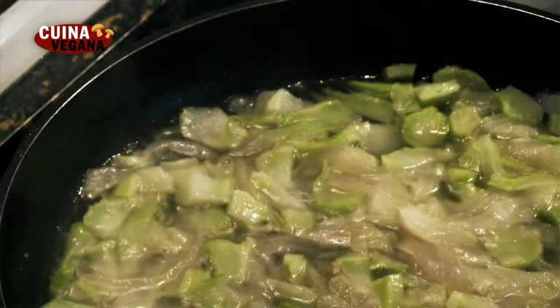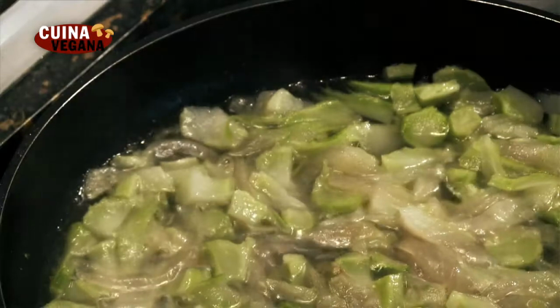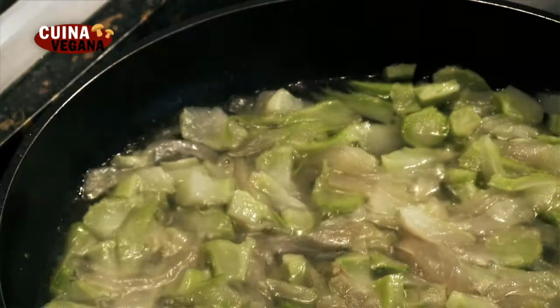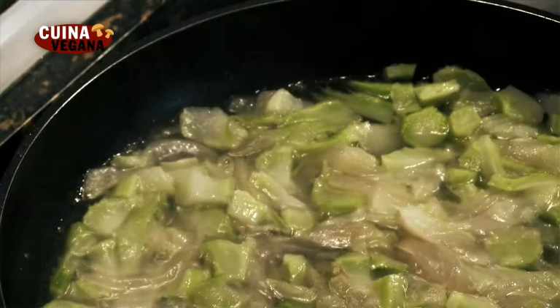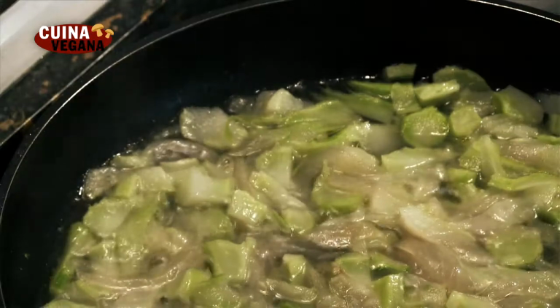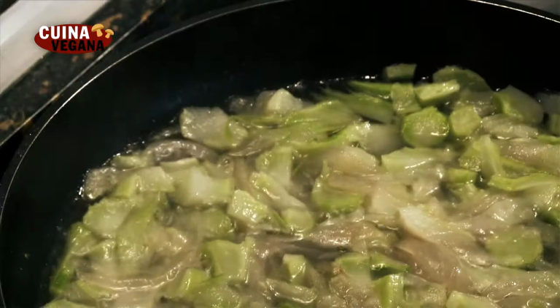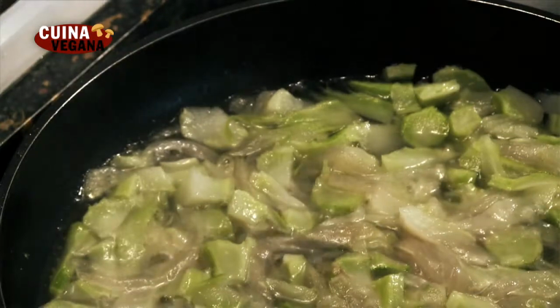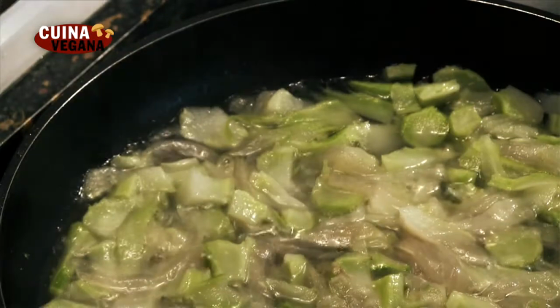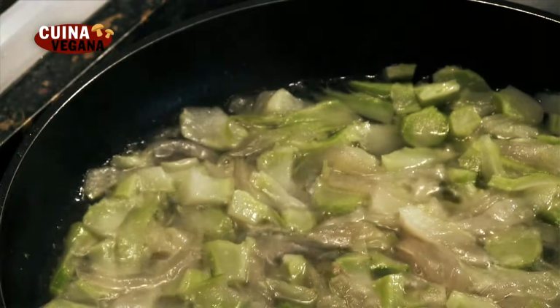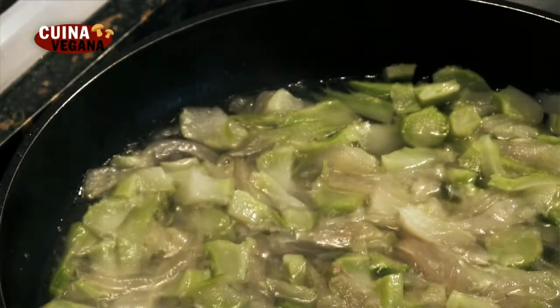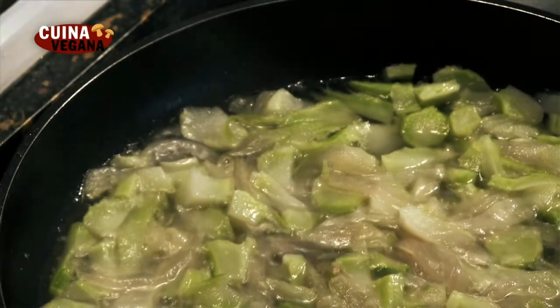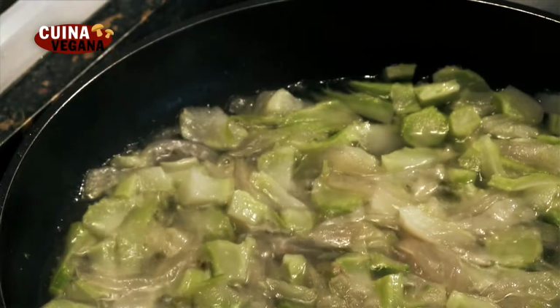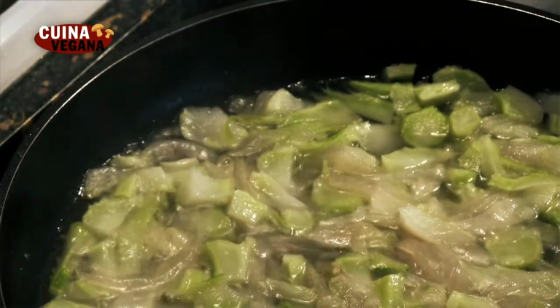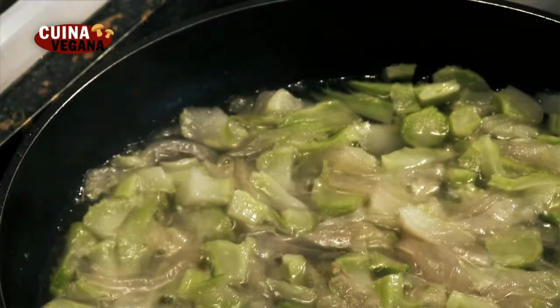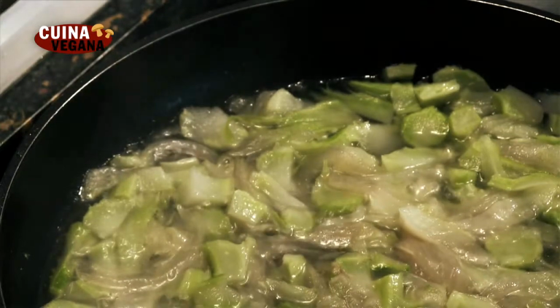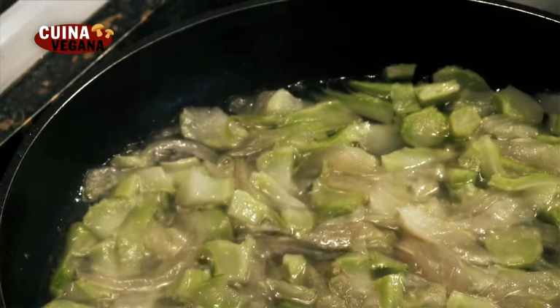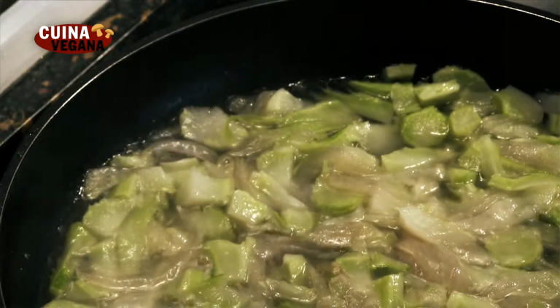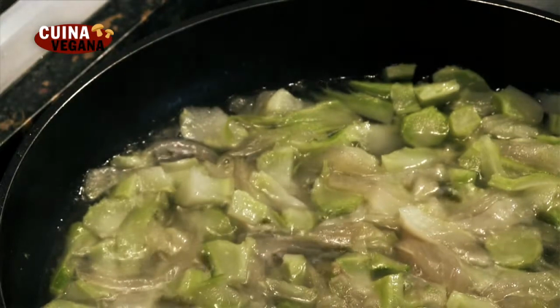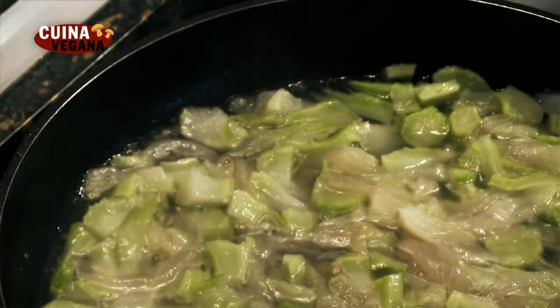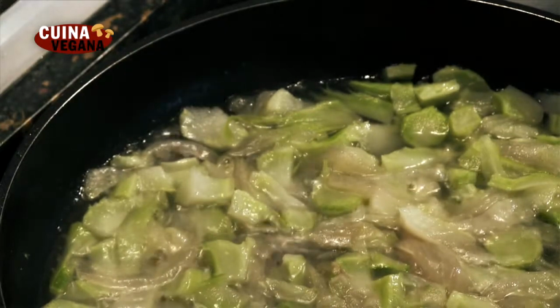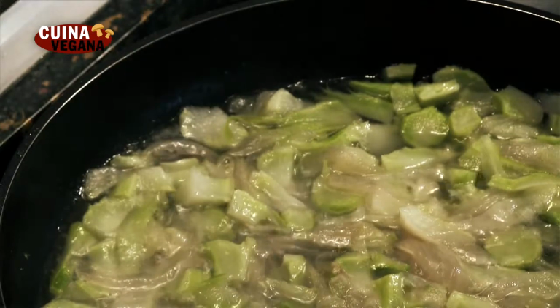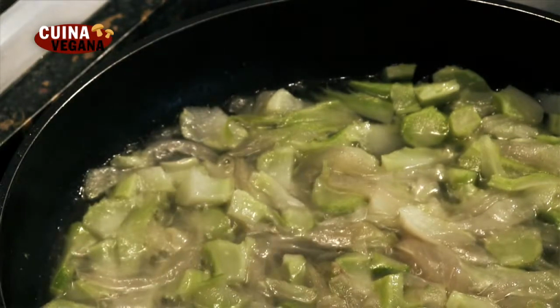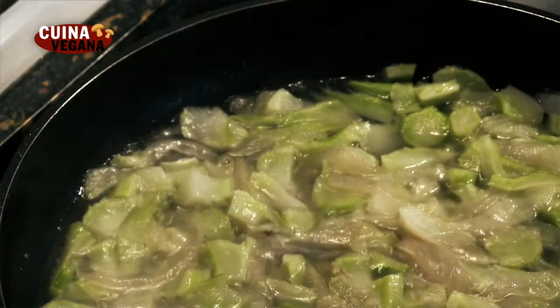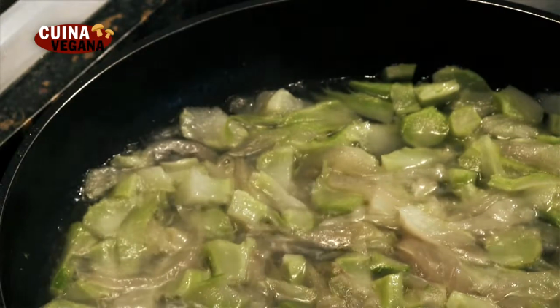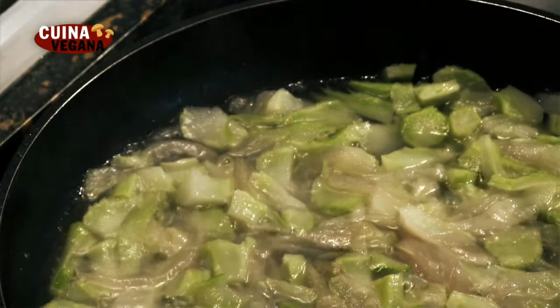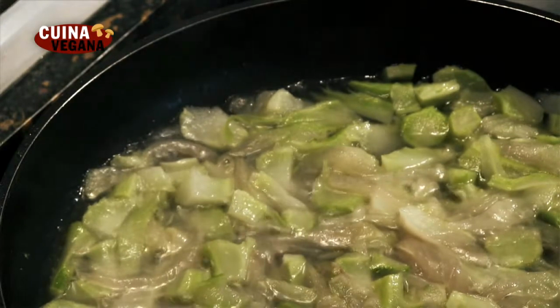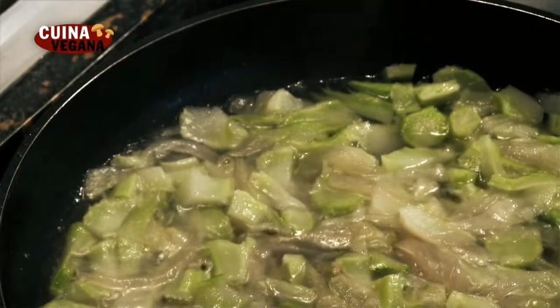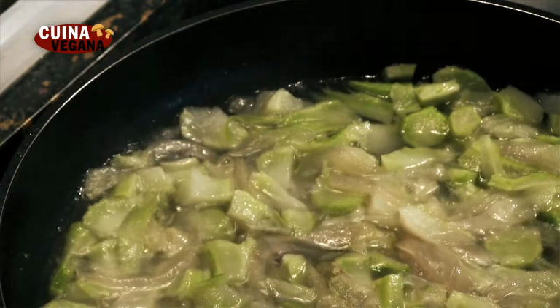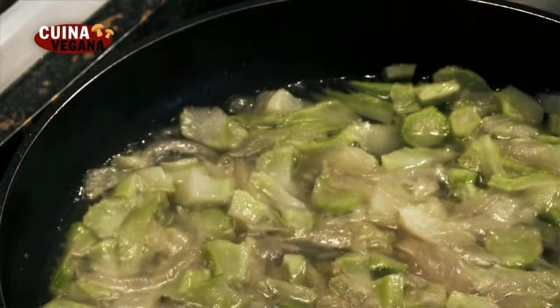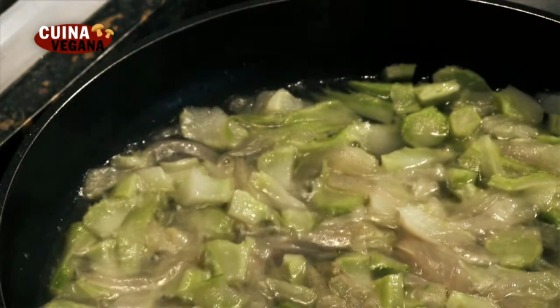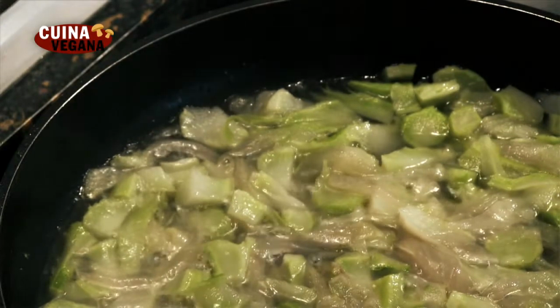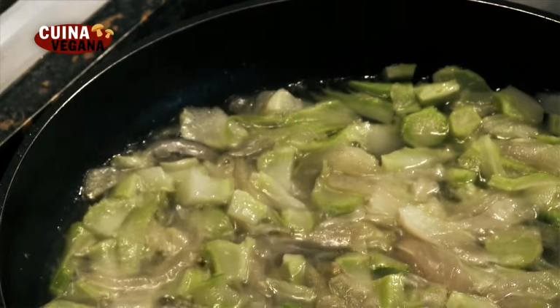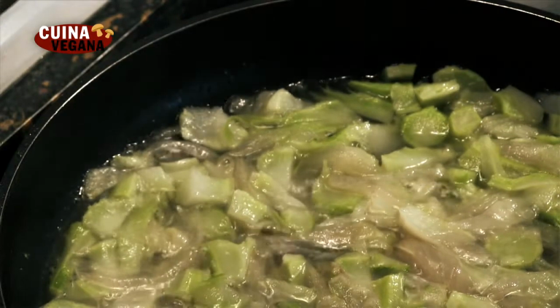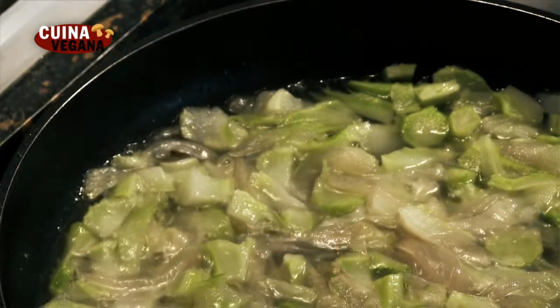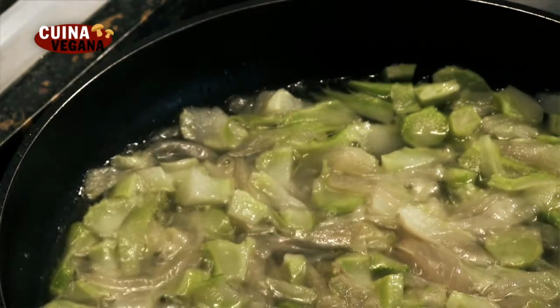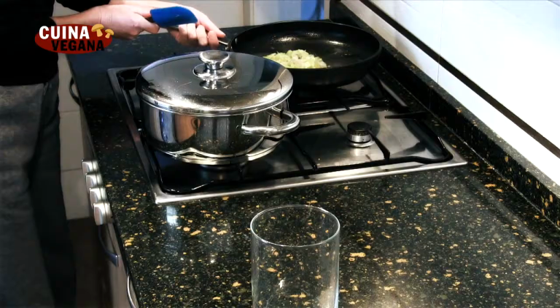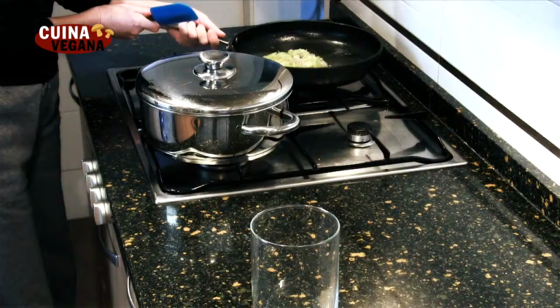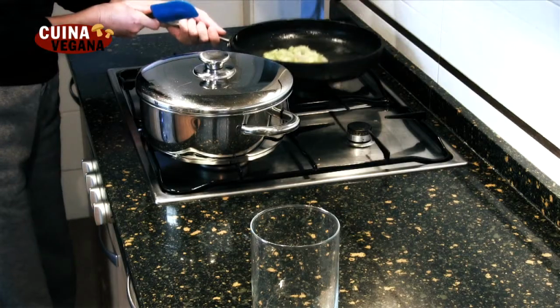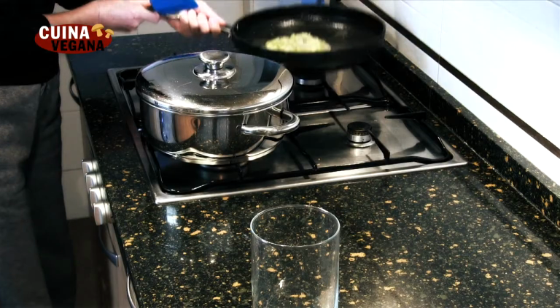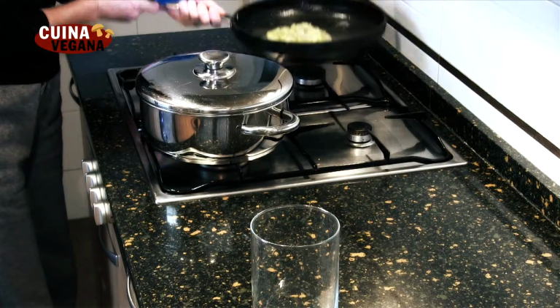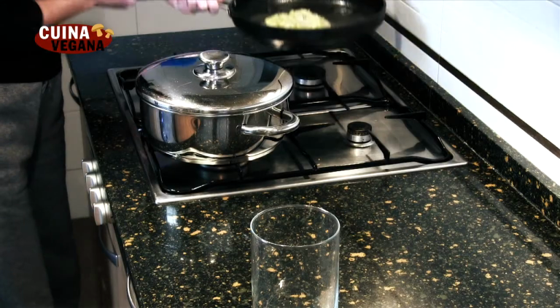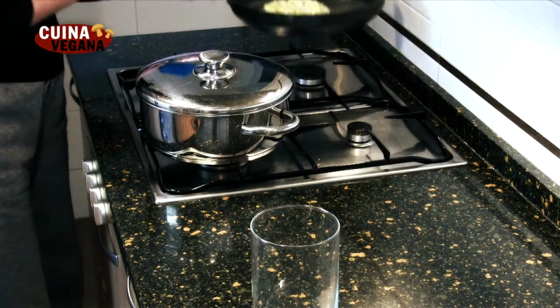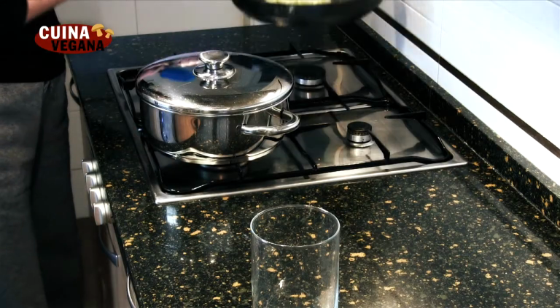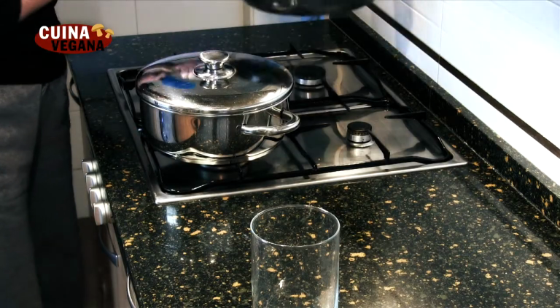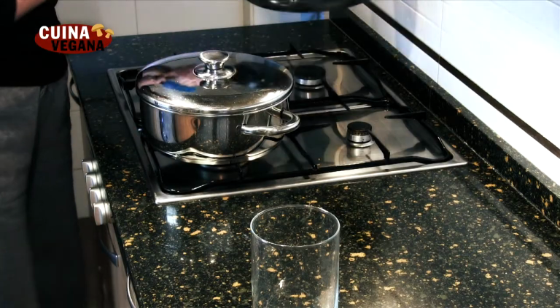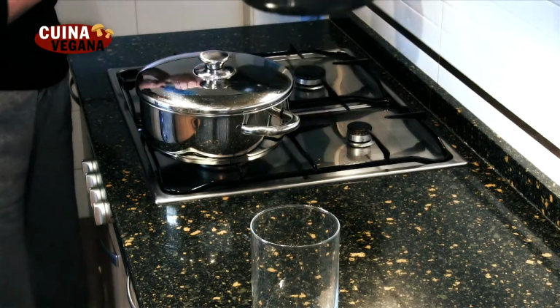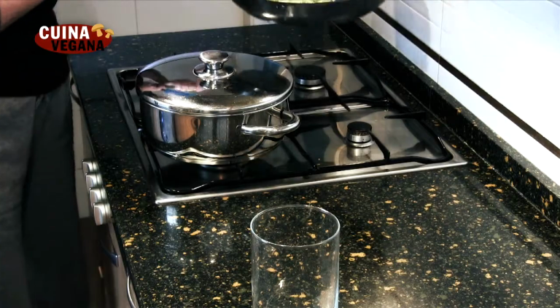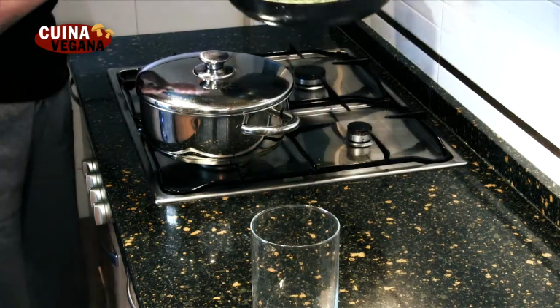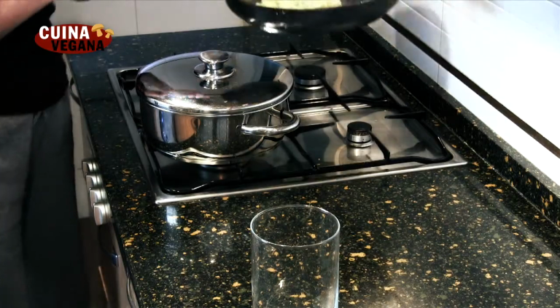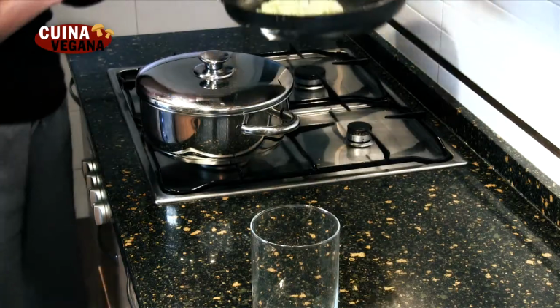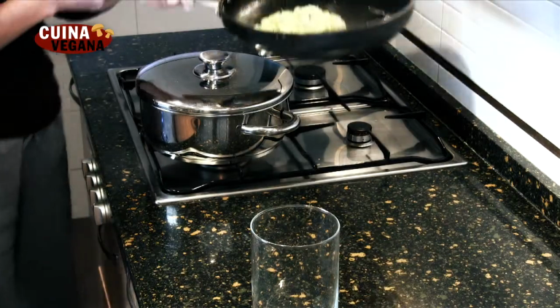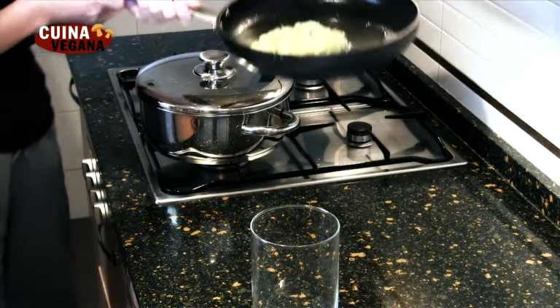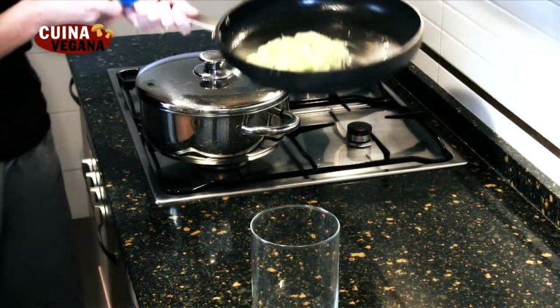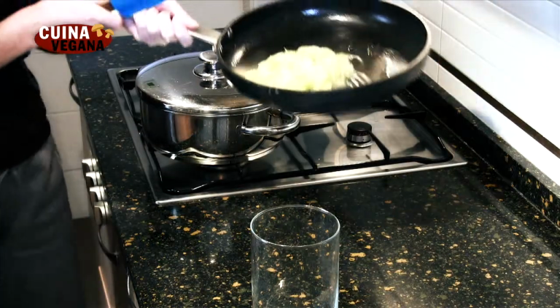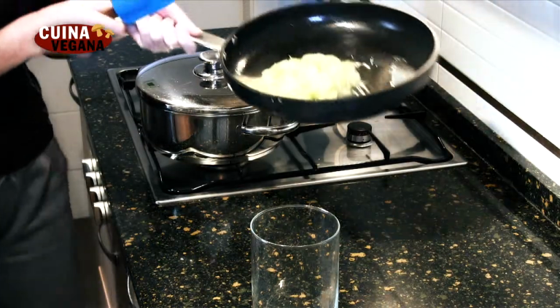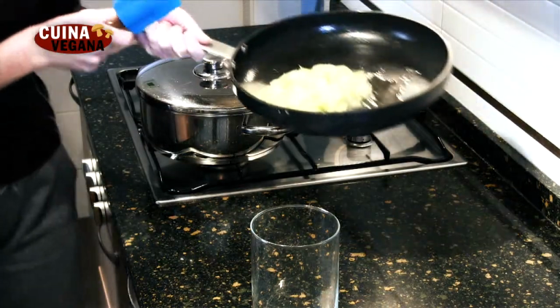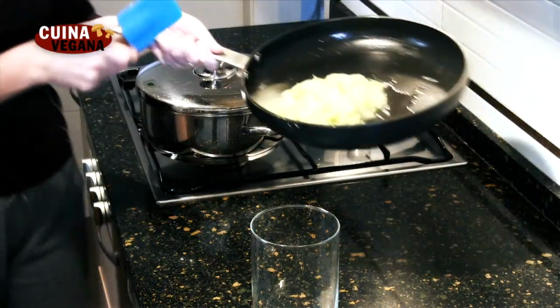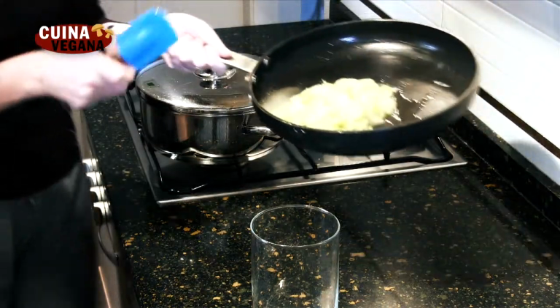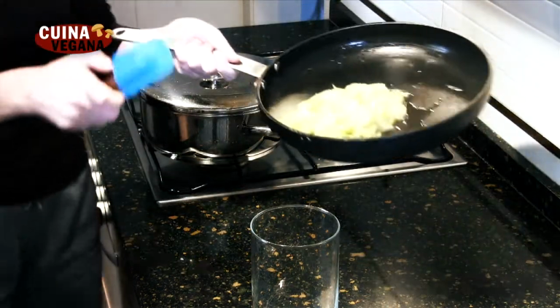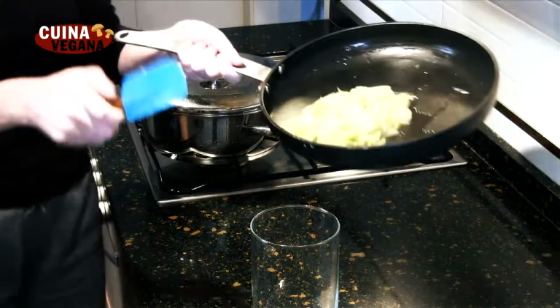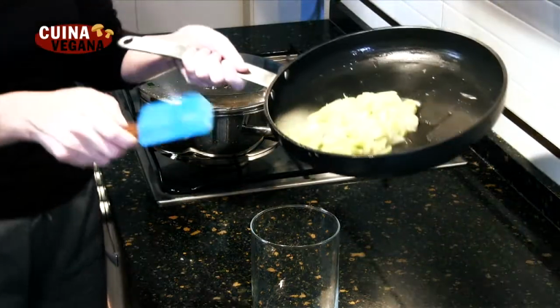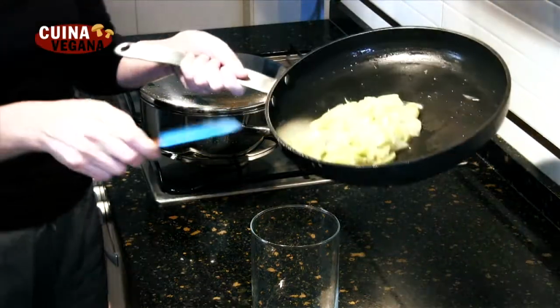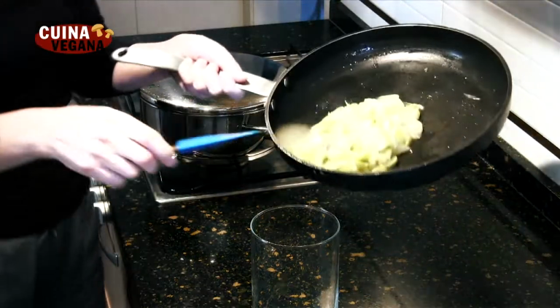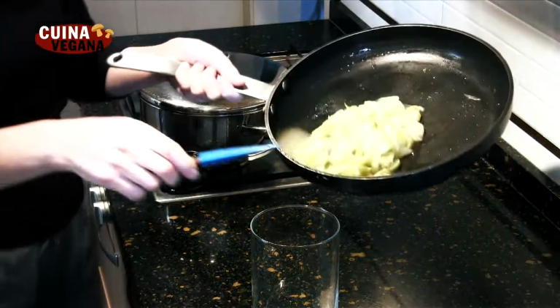Una vez cocidos los ingredientes de la bechamel, los trituramos hasta conseguir un suave puré.